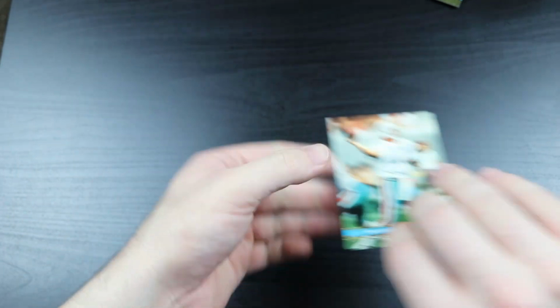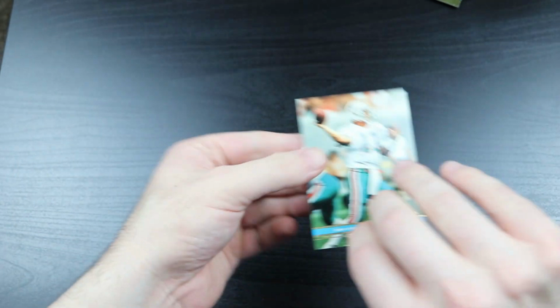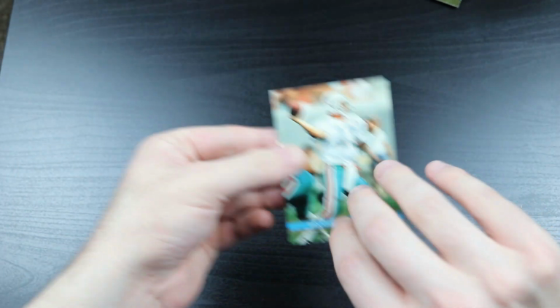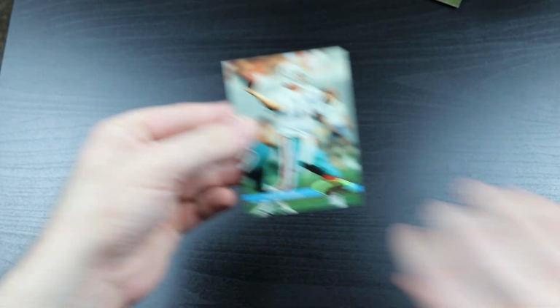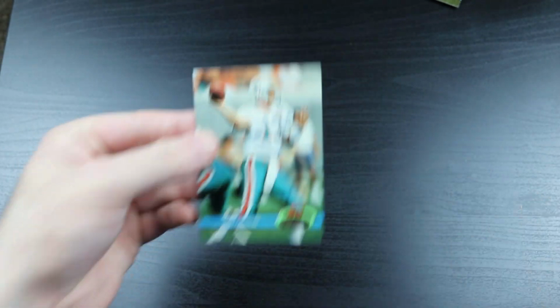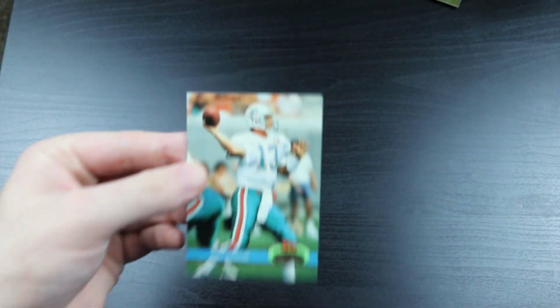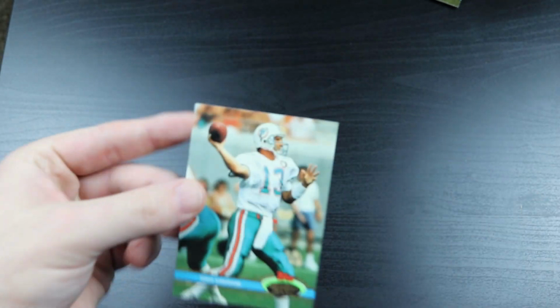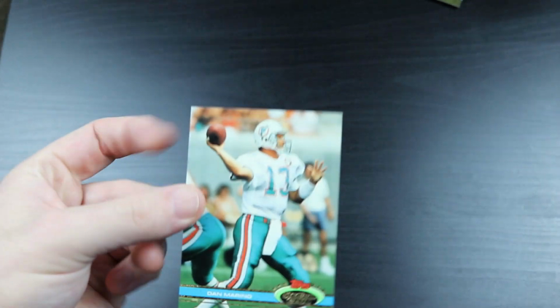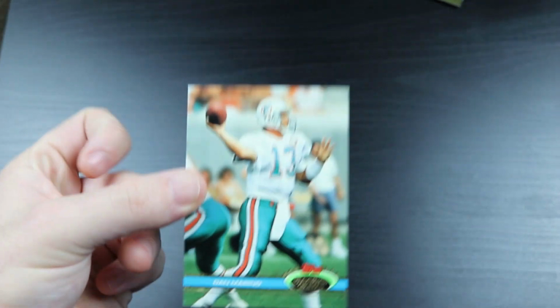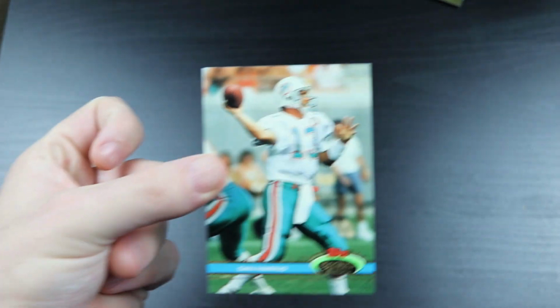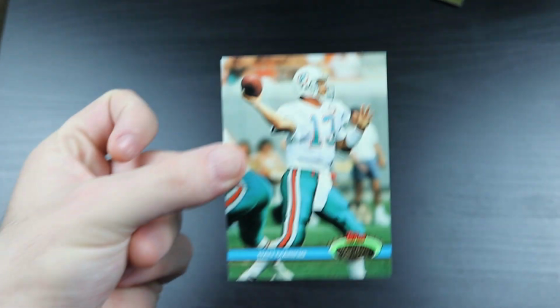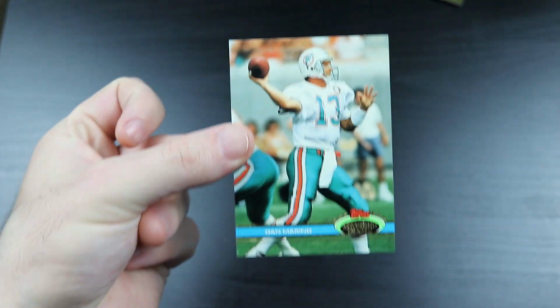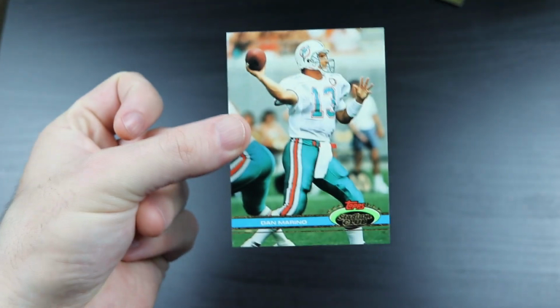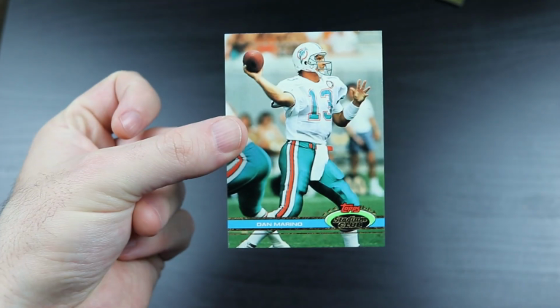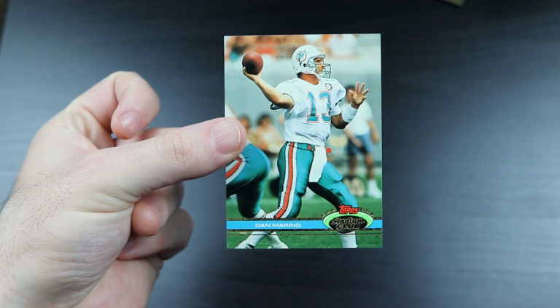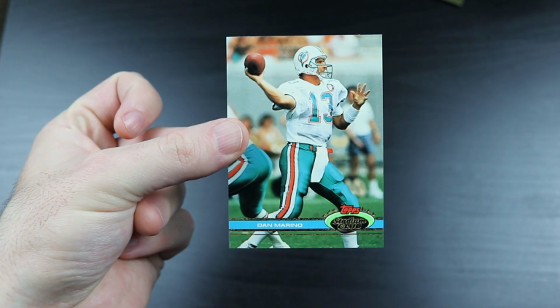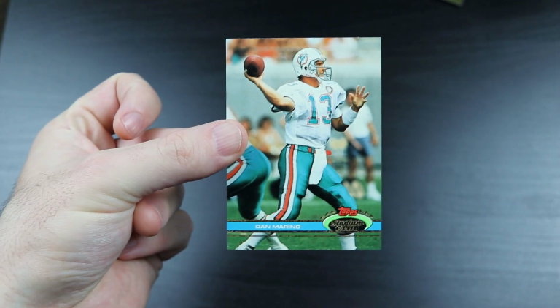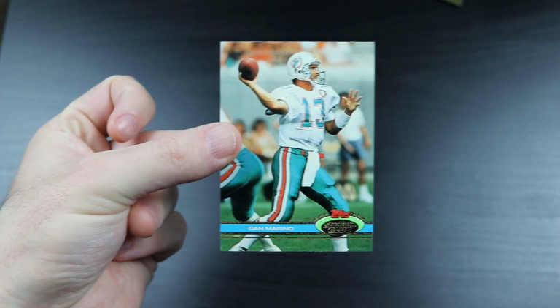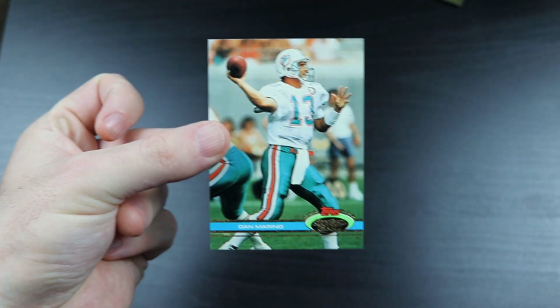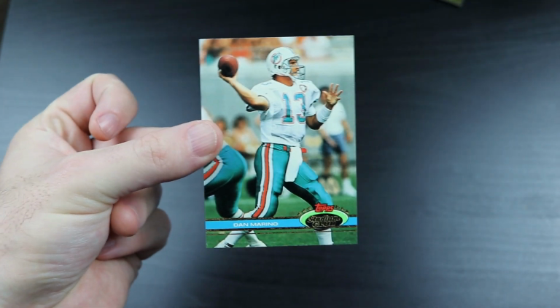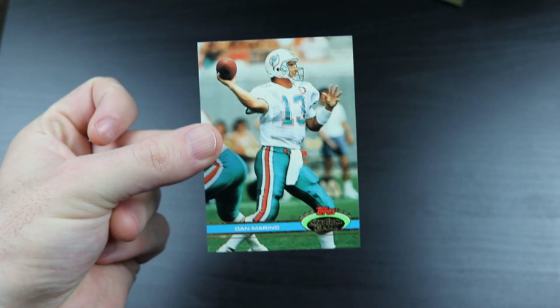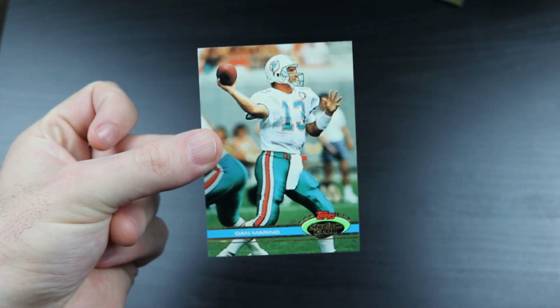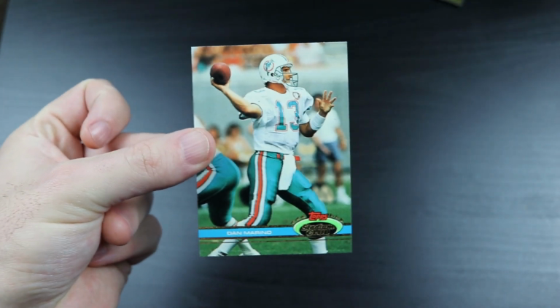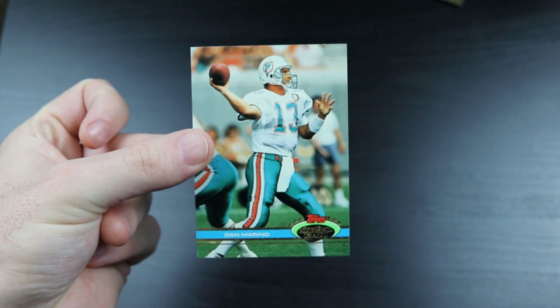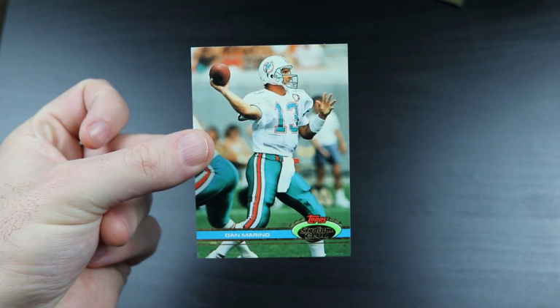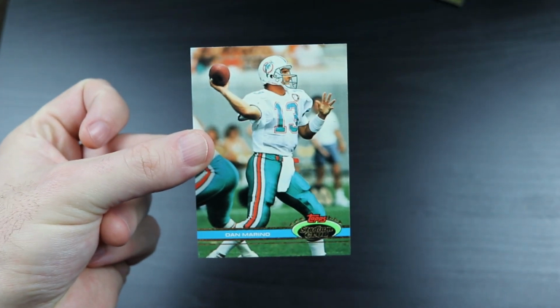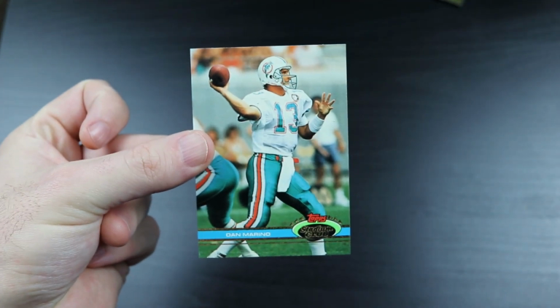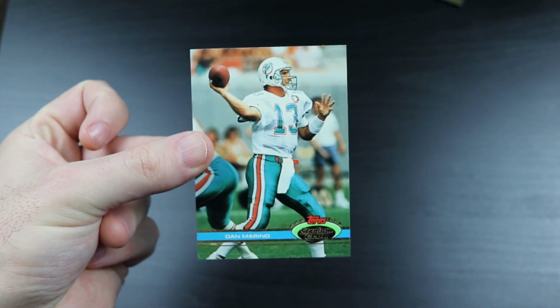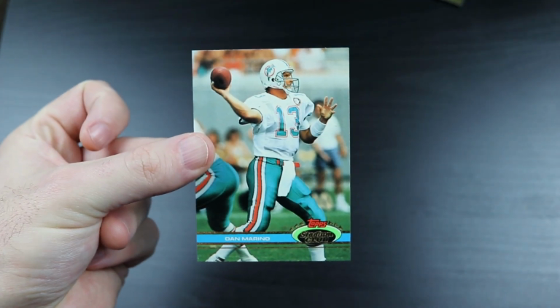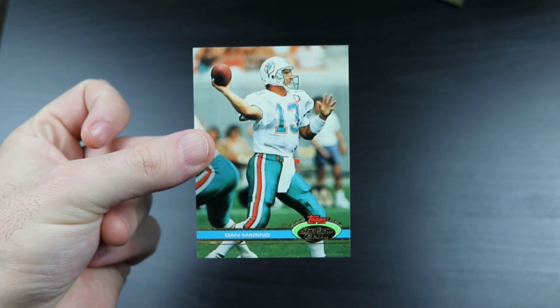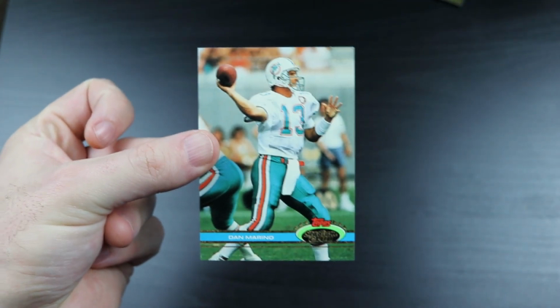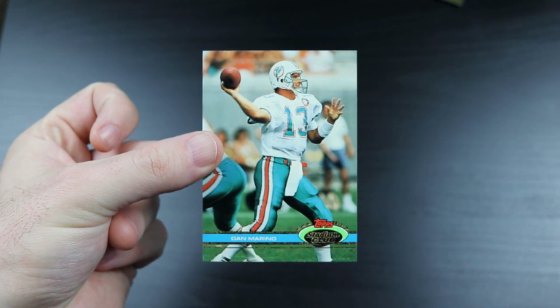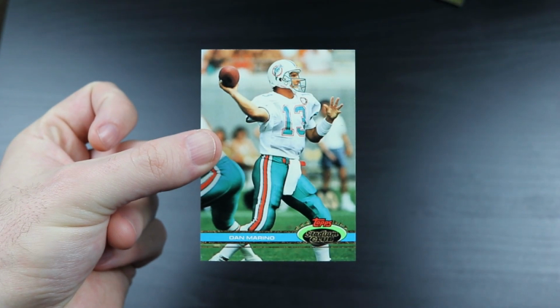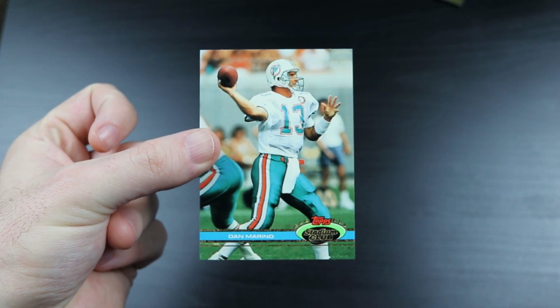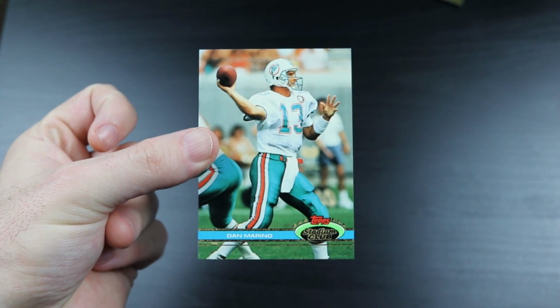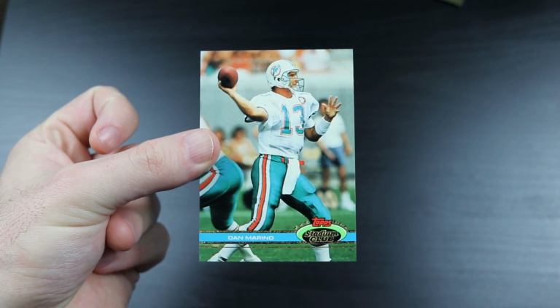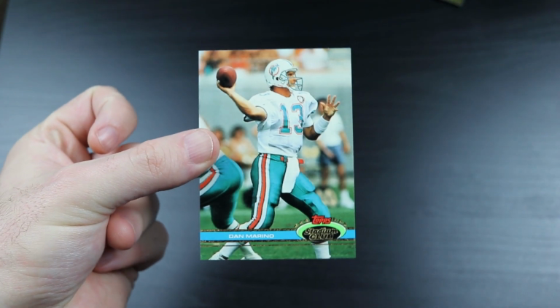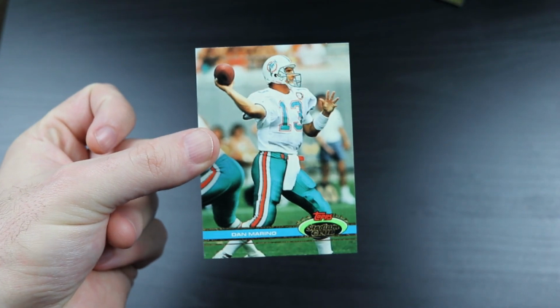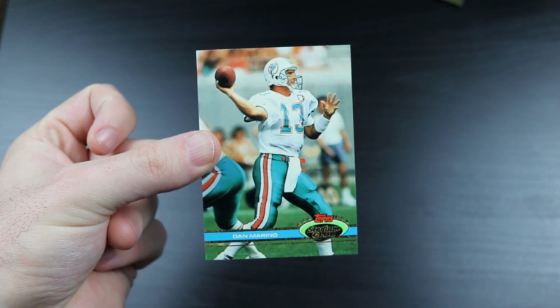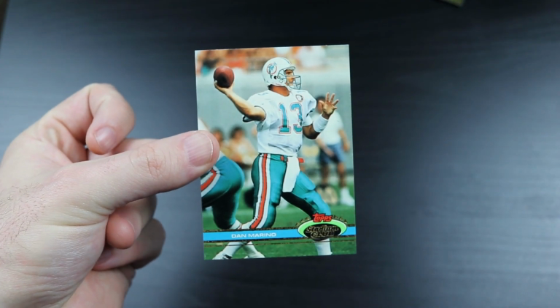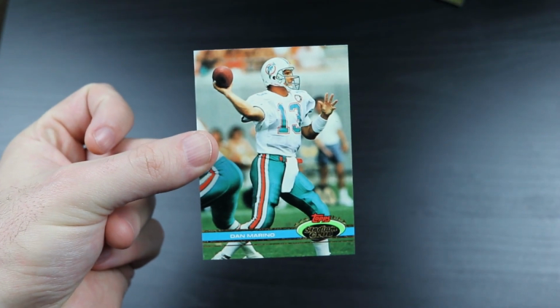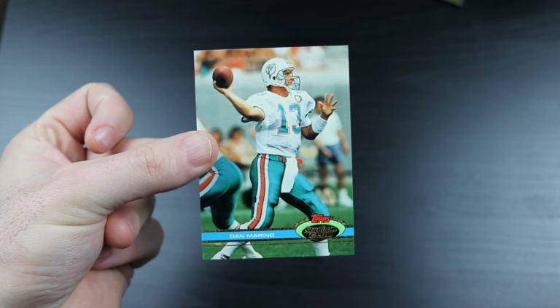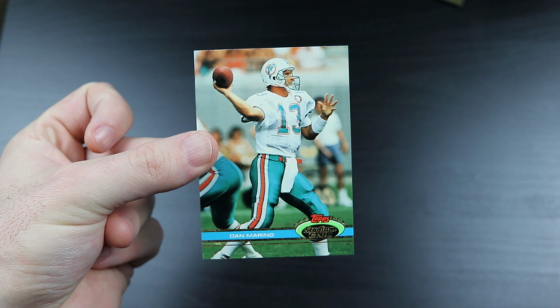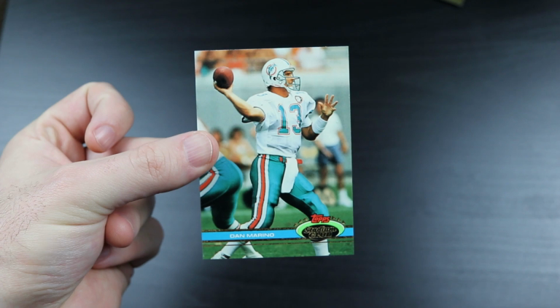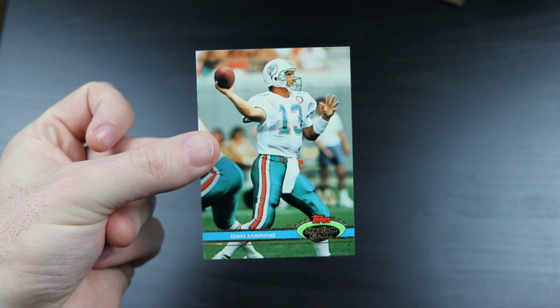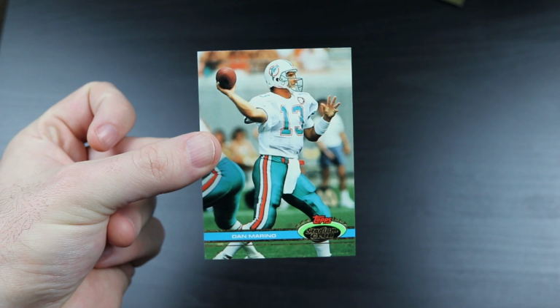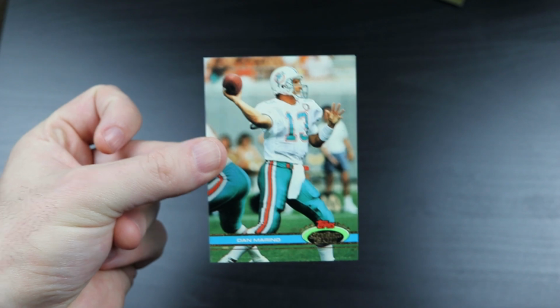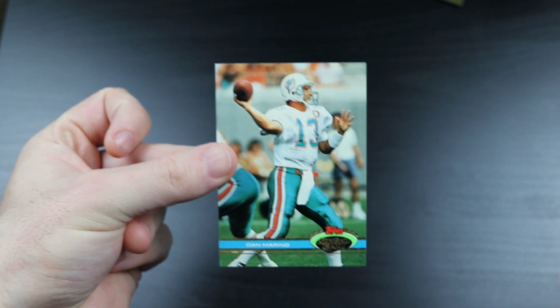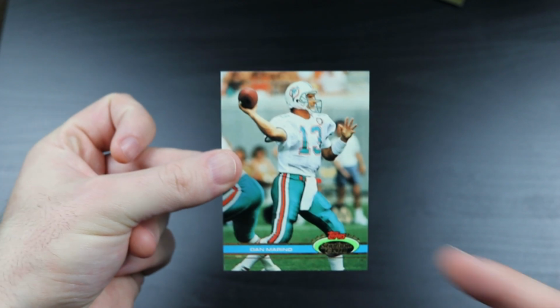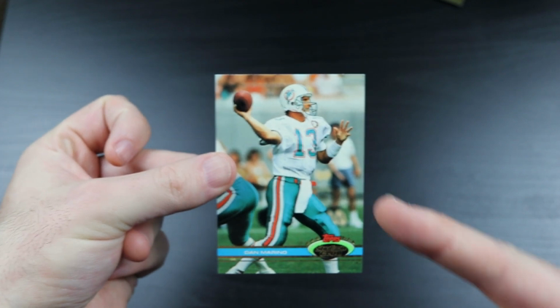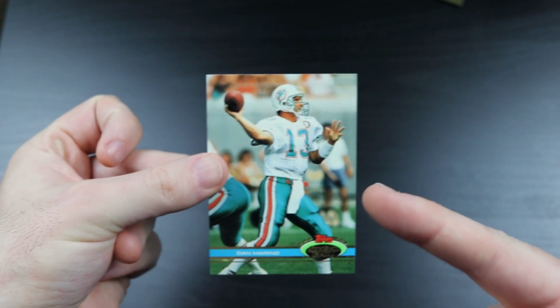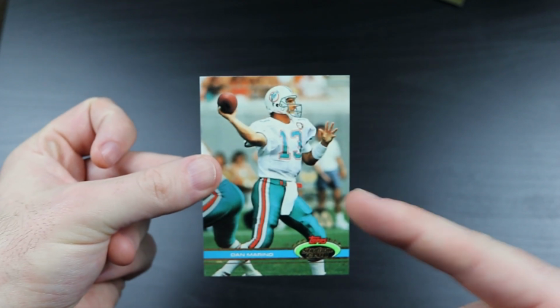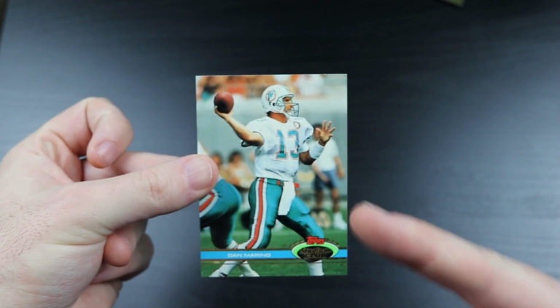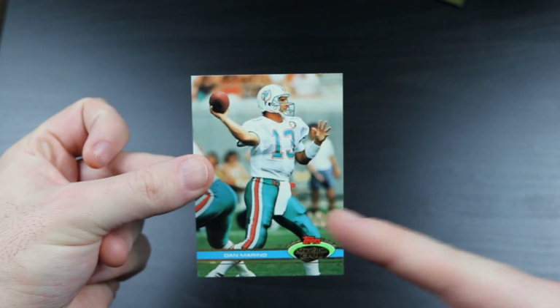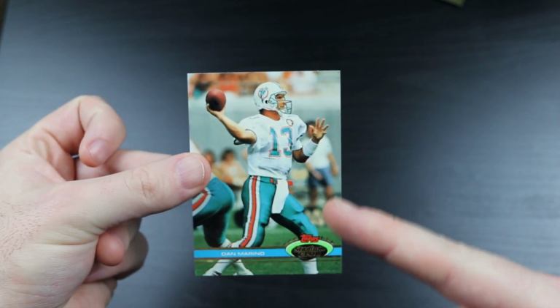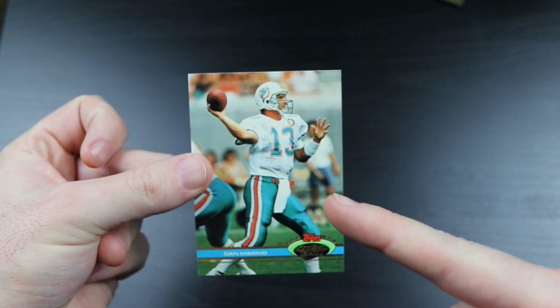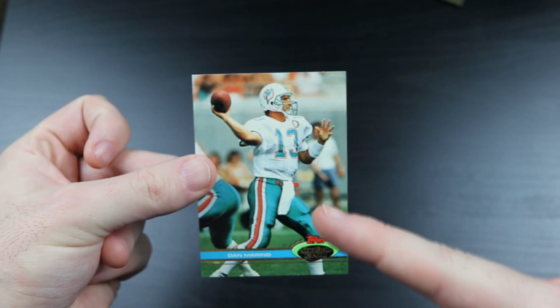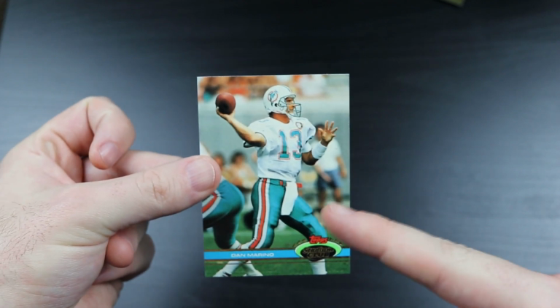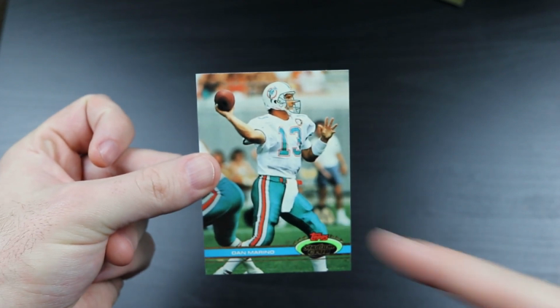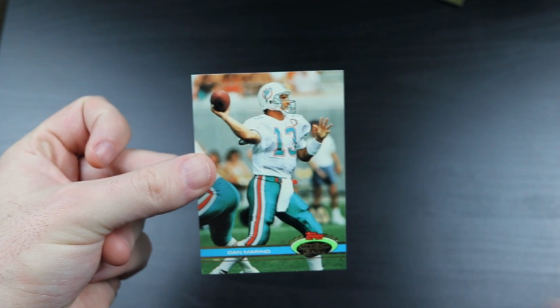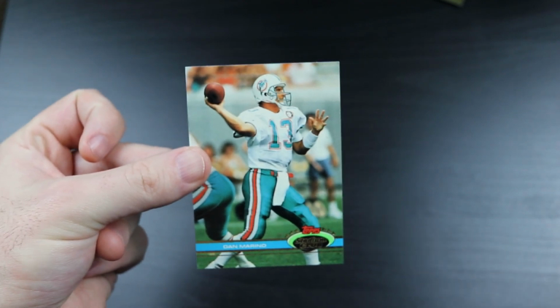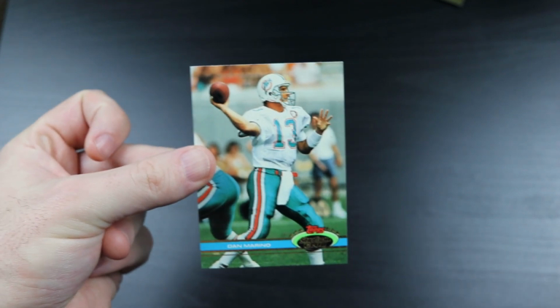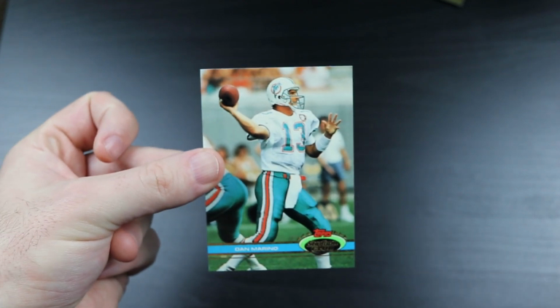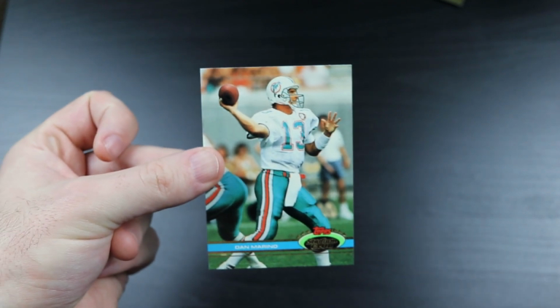But that's not a bad card to end on right there - a Dan Marino card. That's the only one I recall seeing in the box.